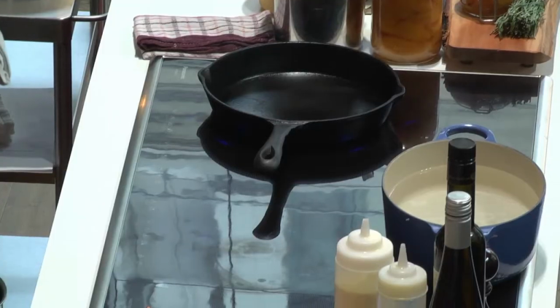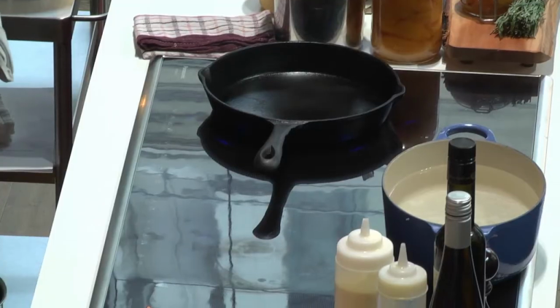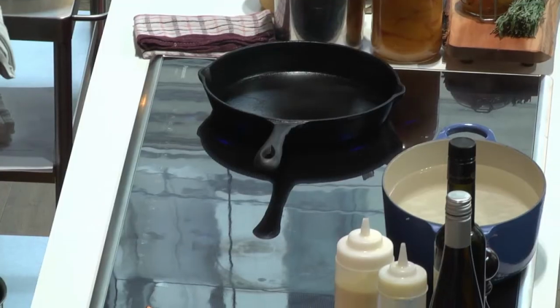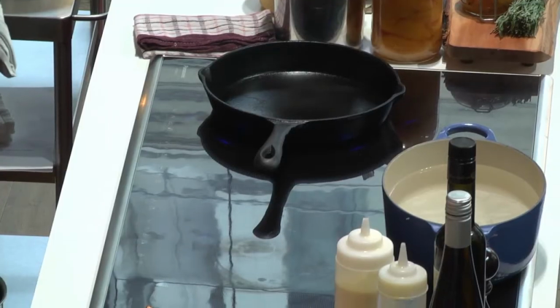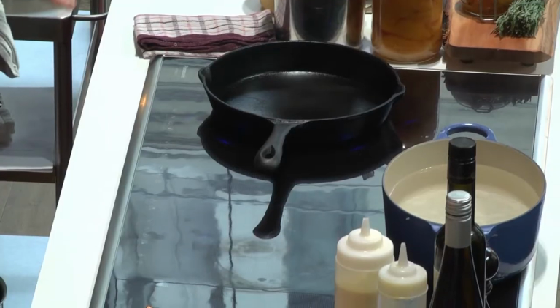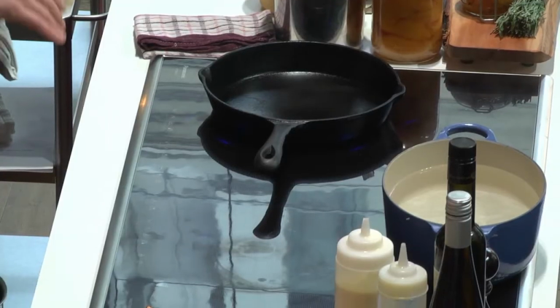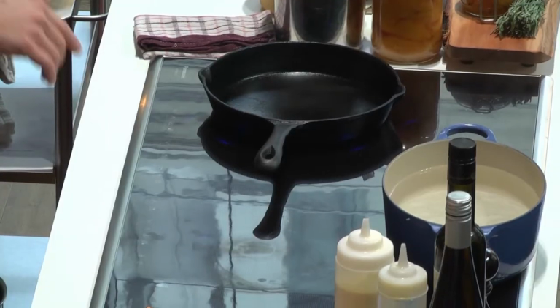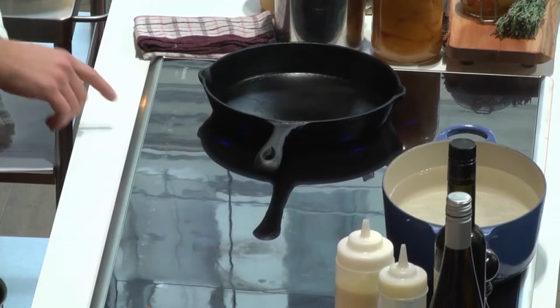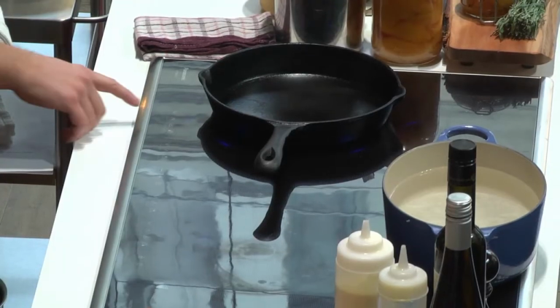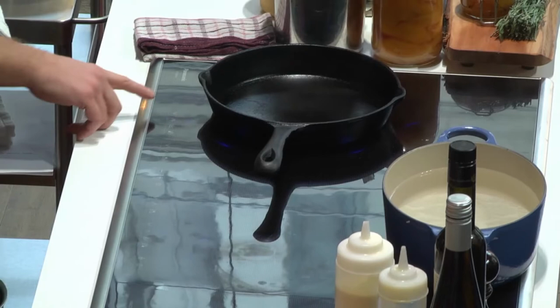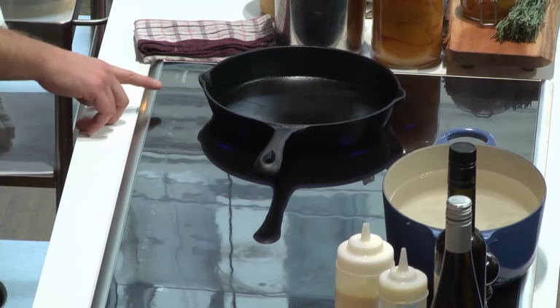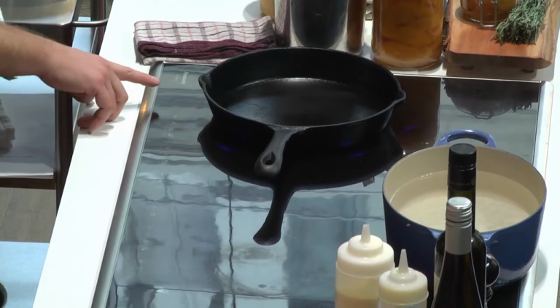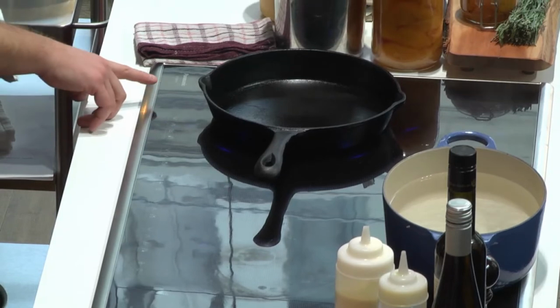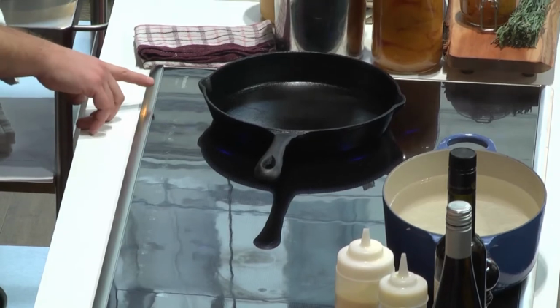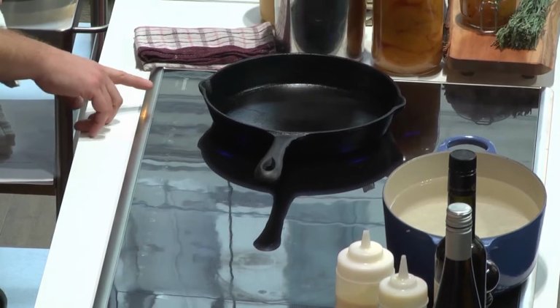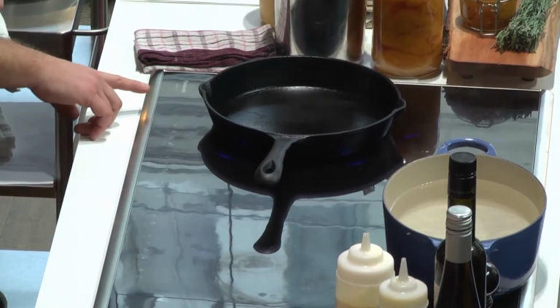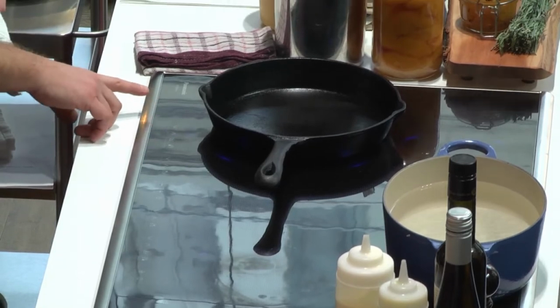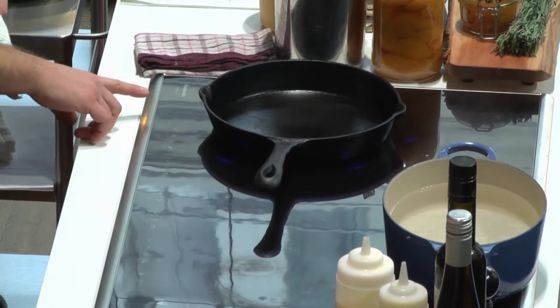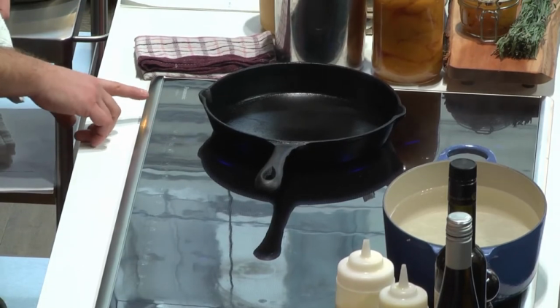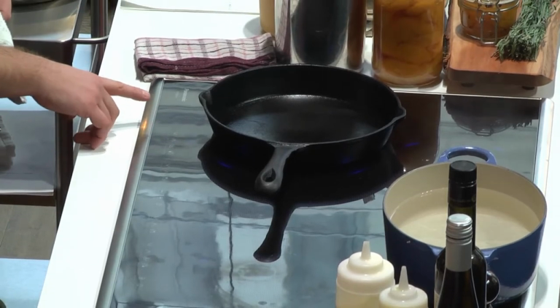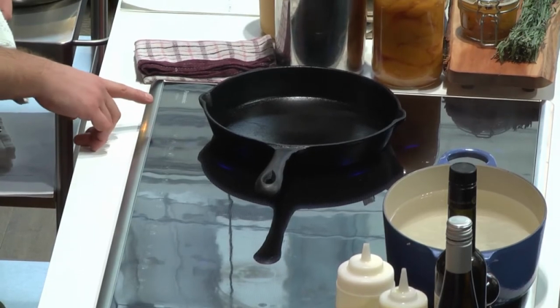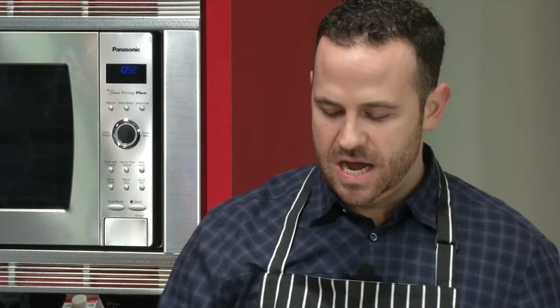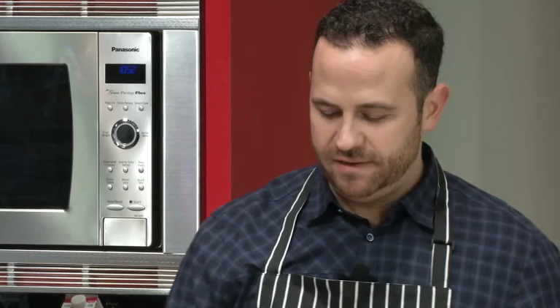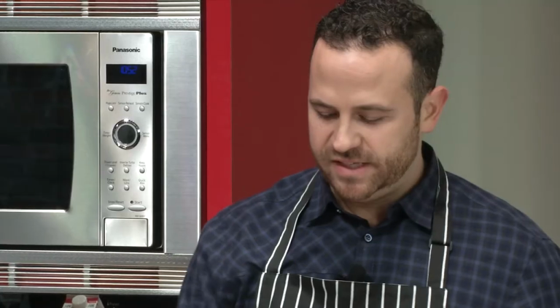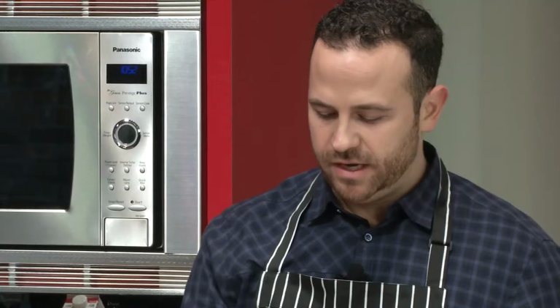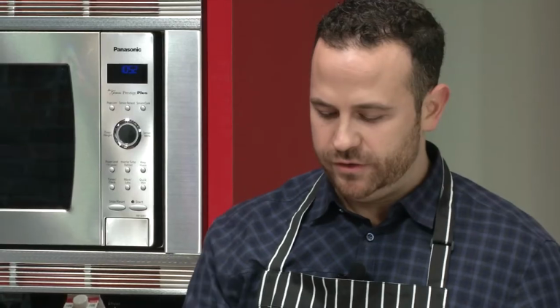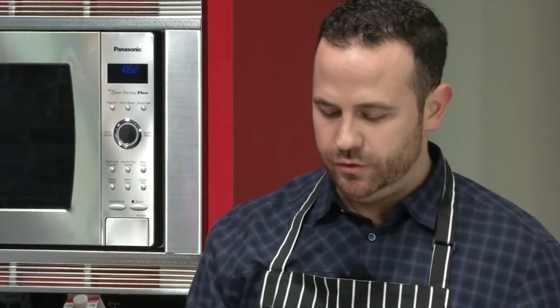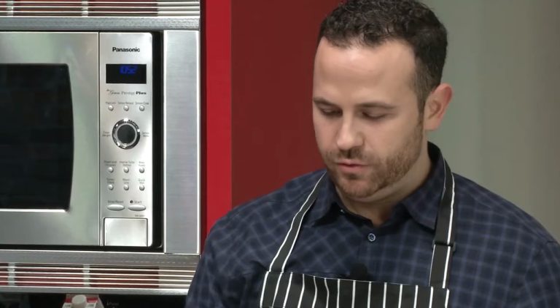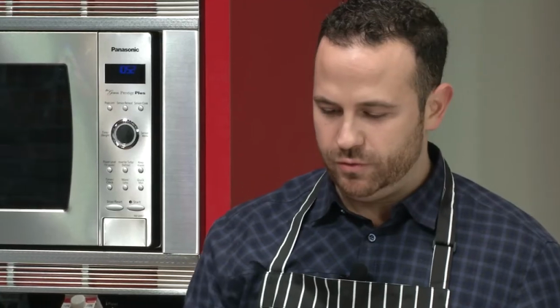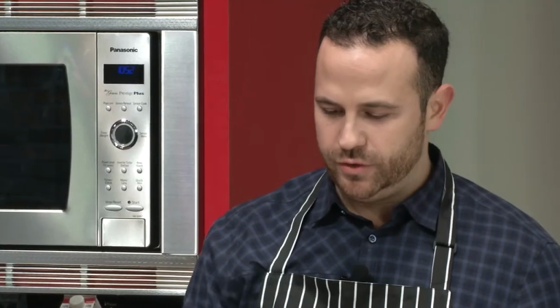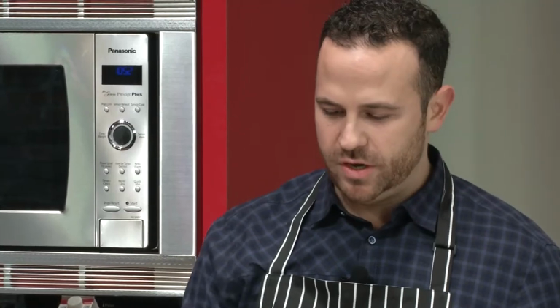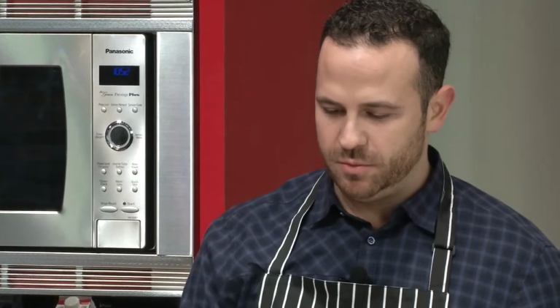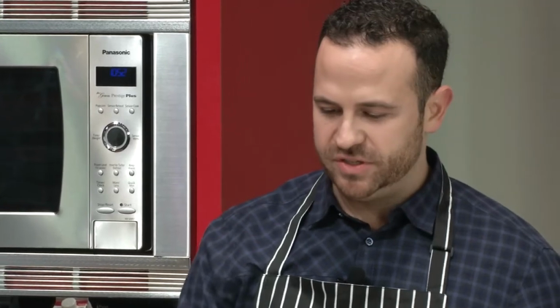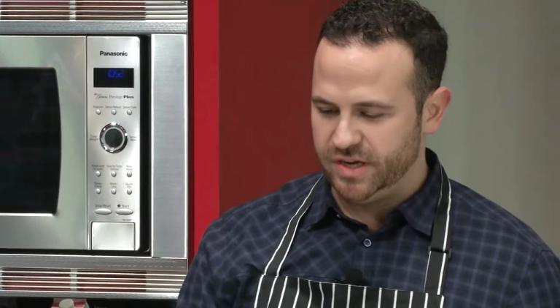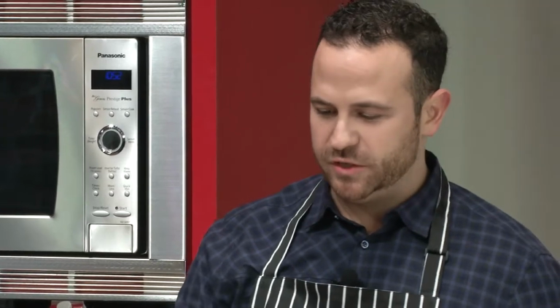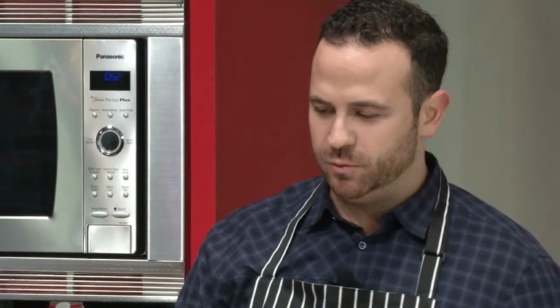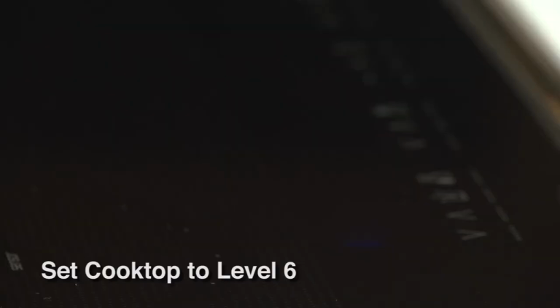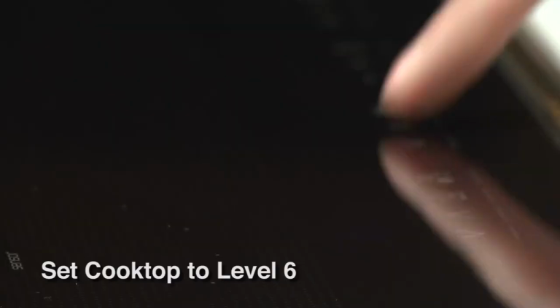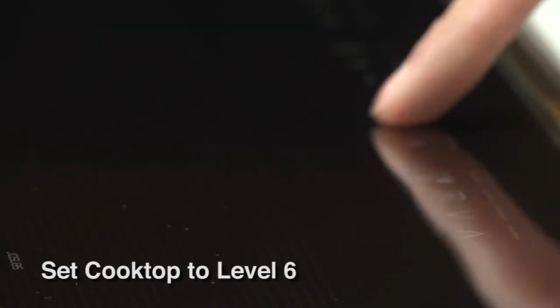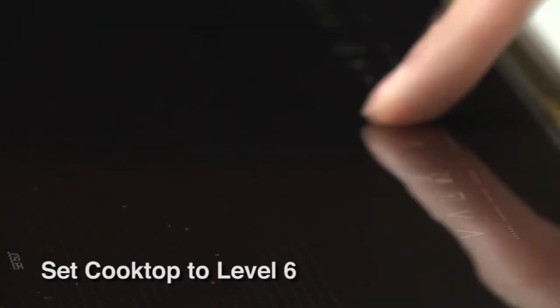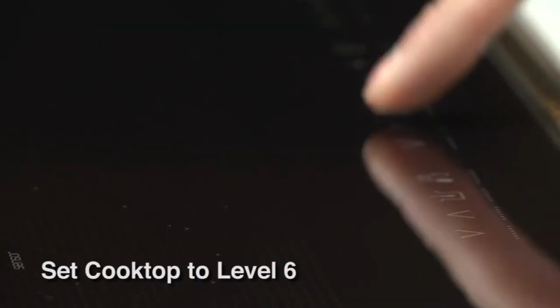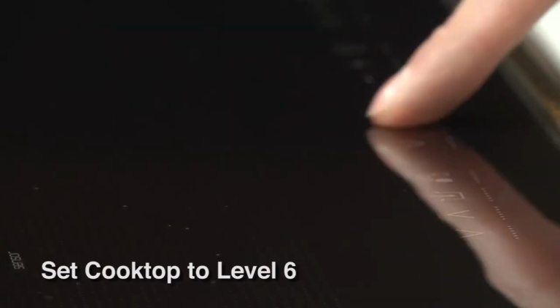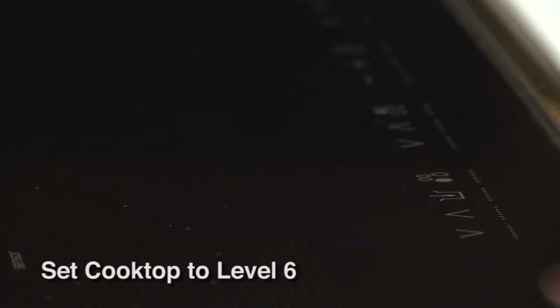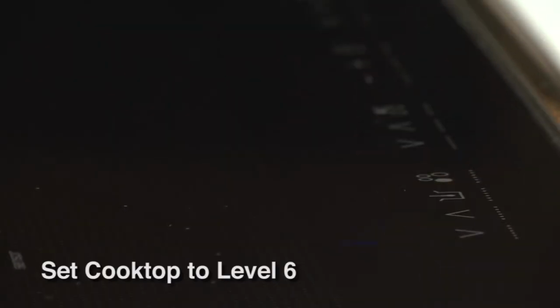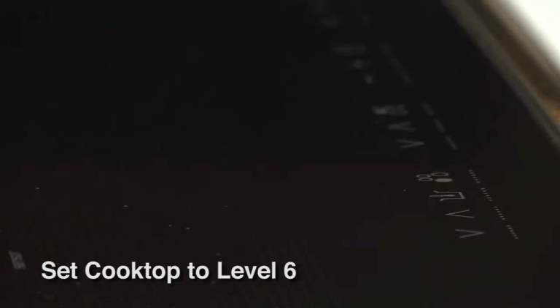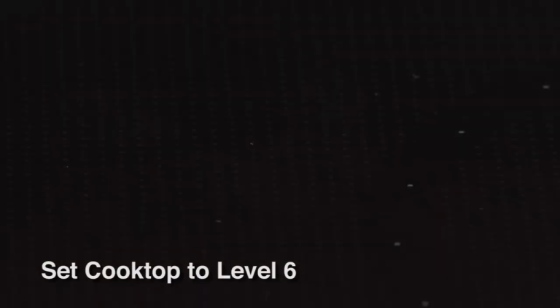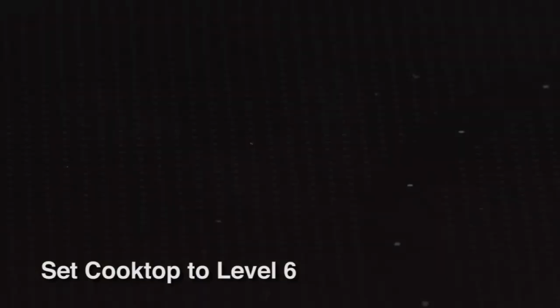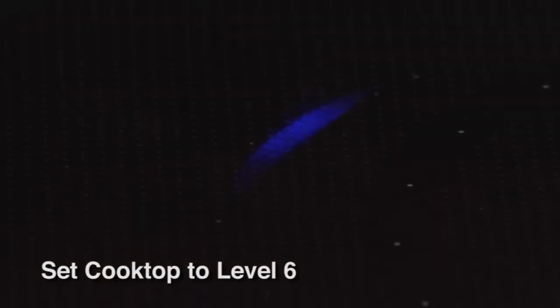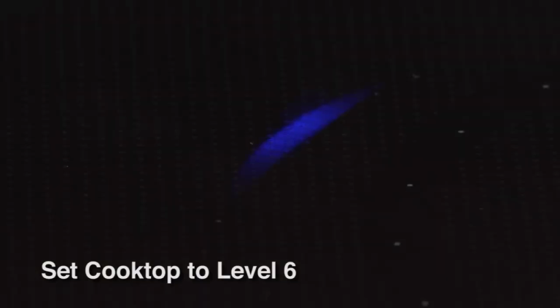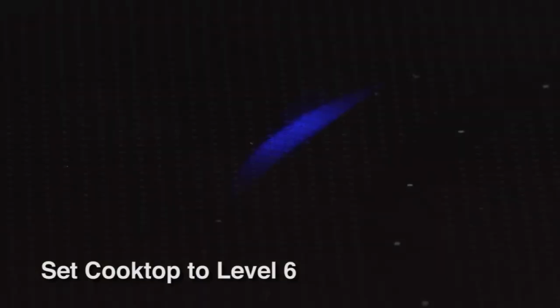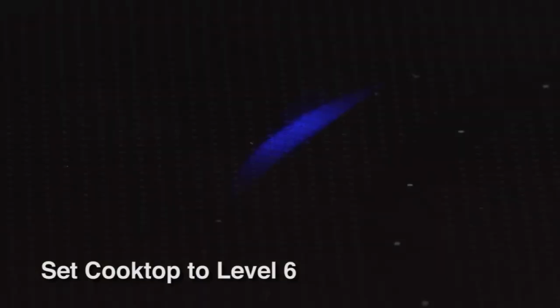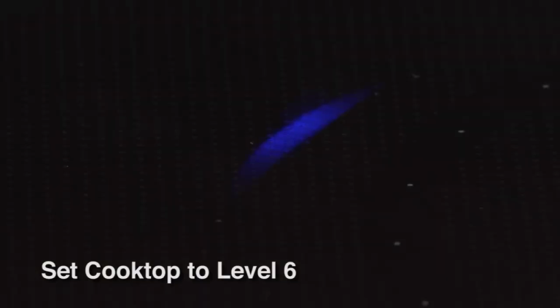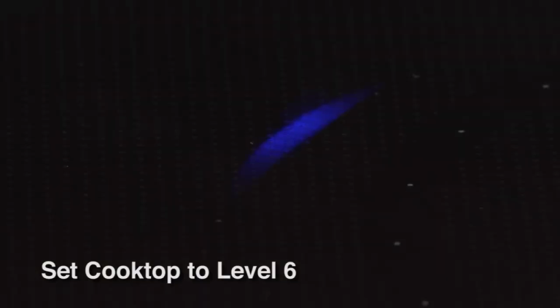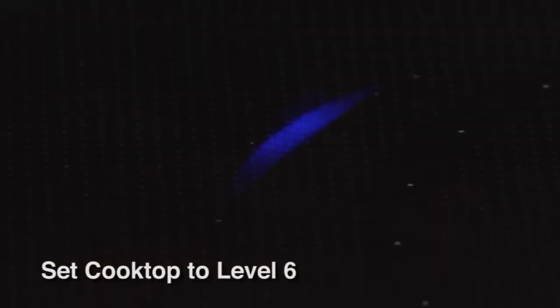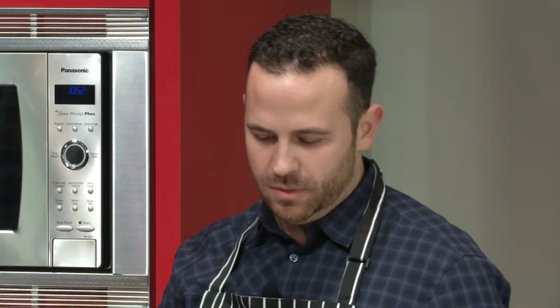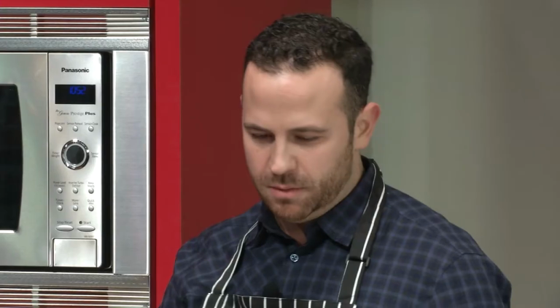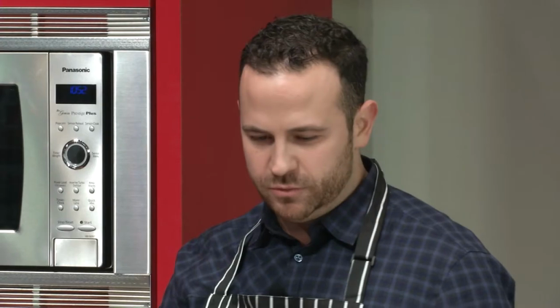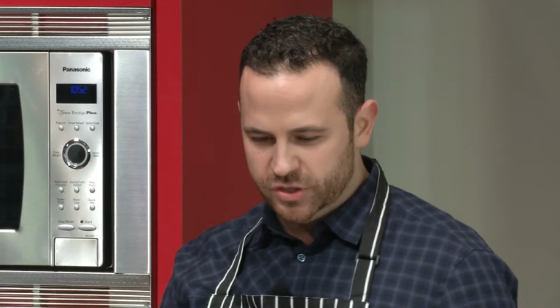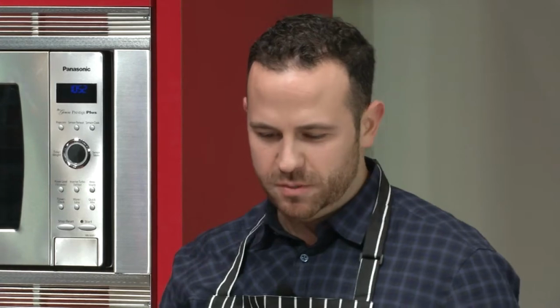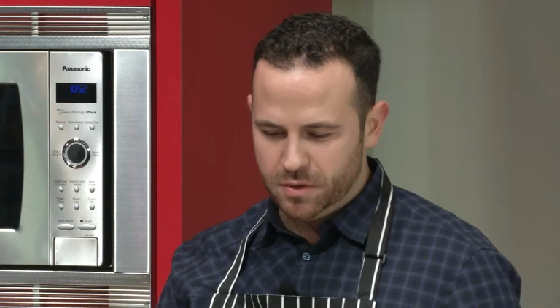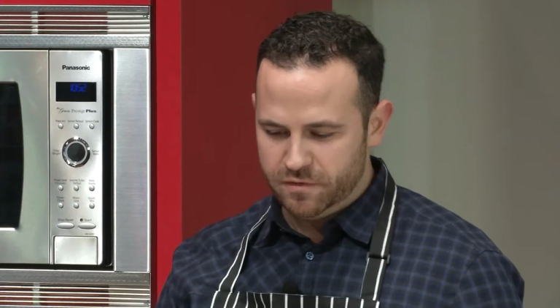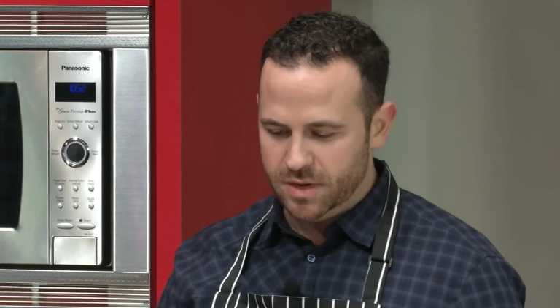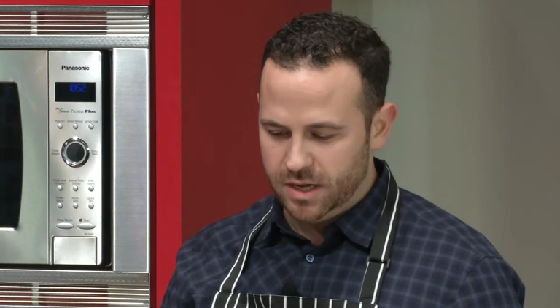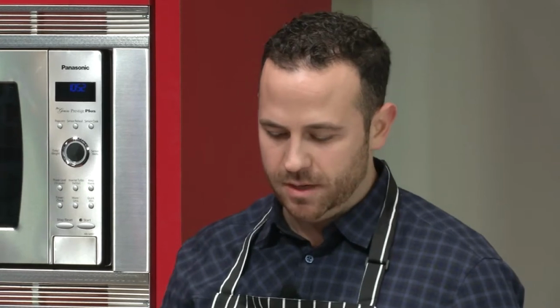I've got a cast iron pan on here. I've set it to number six, which the unit has up to nine levels of heat, so I'm just above medium.